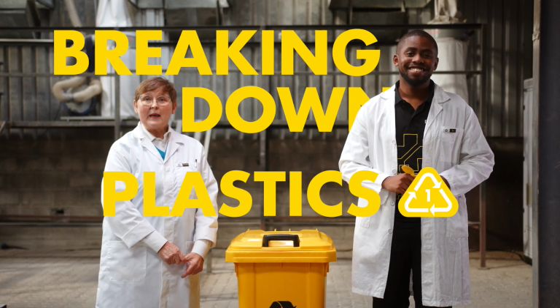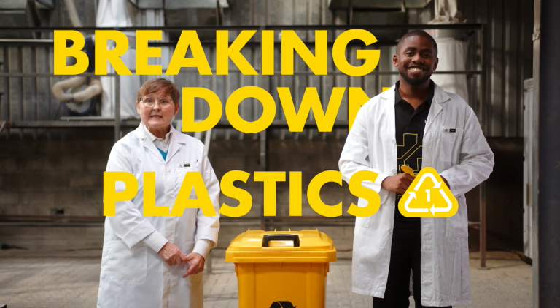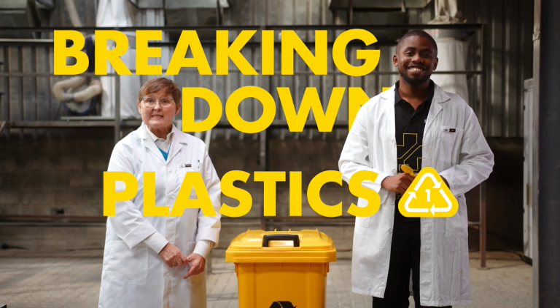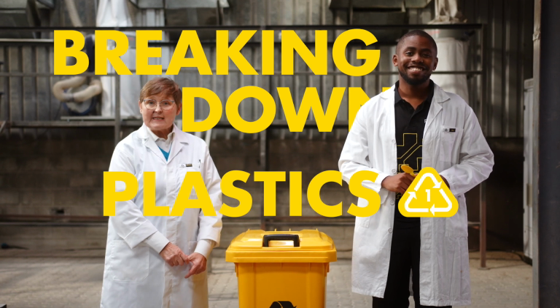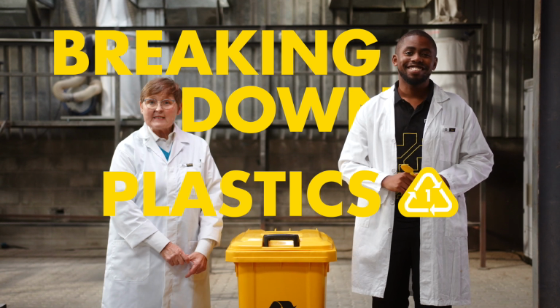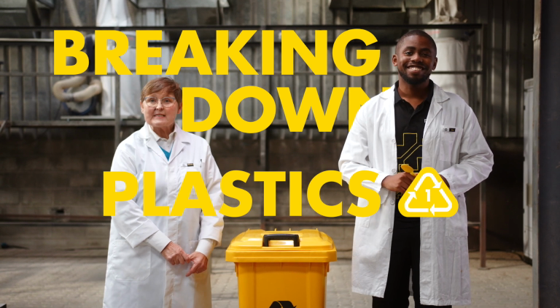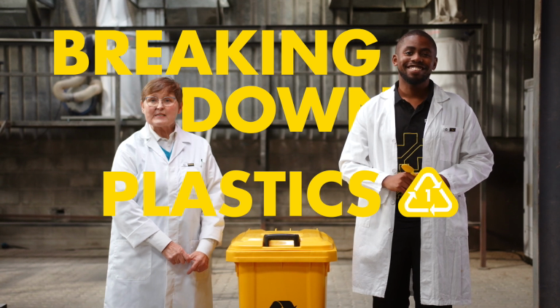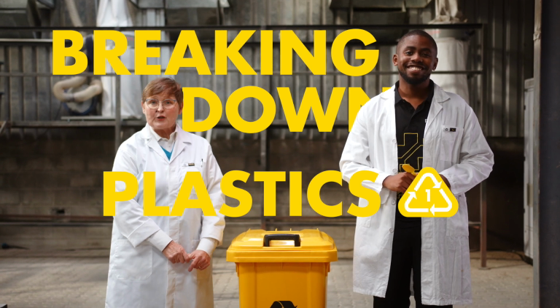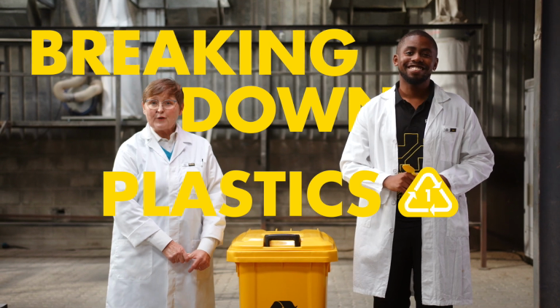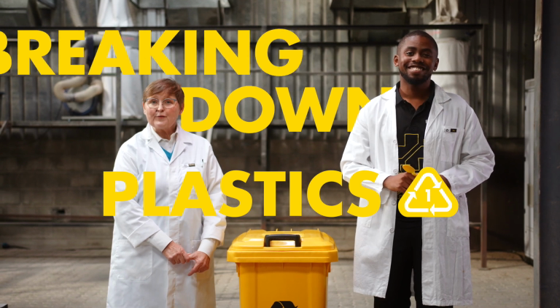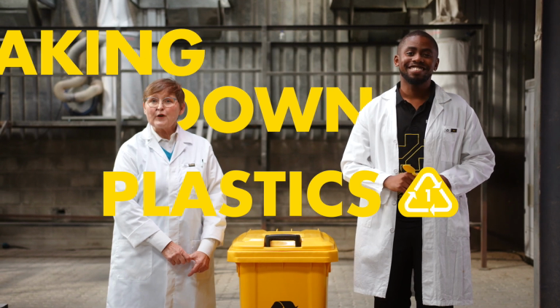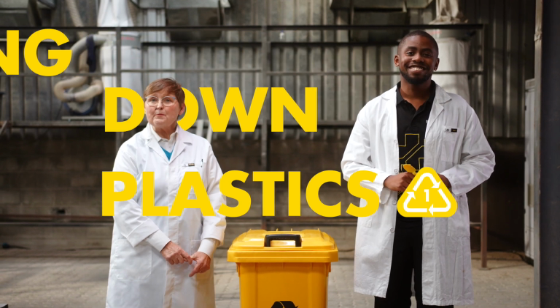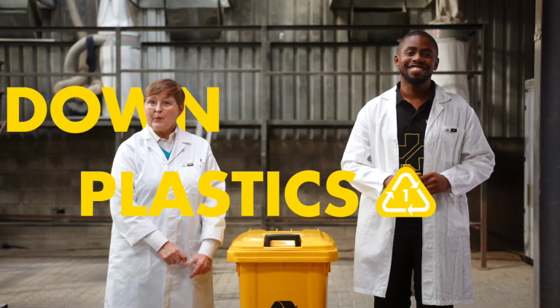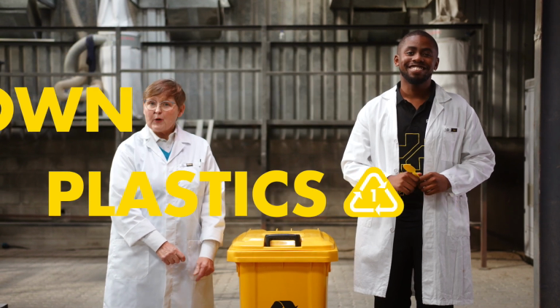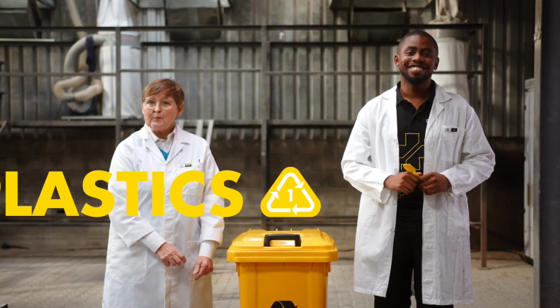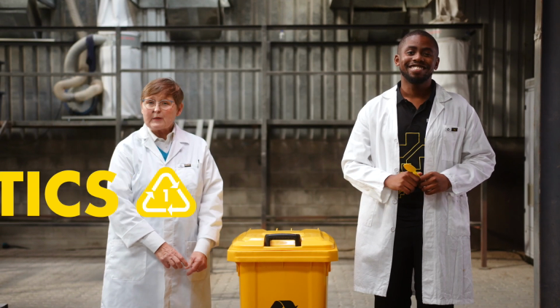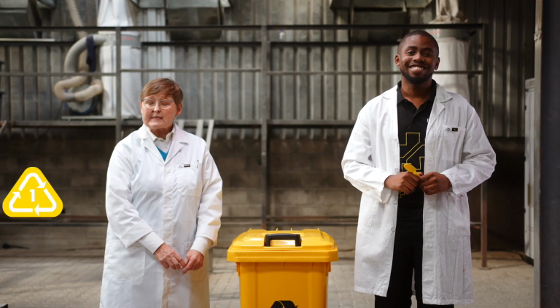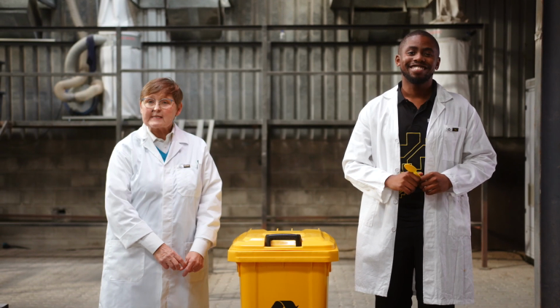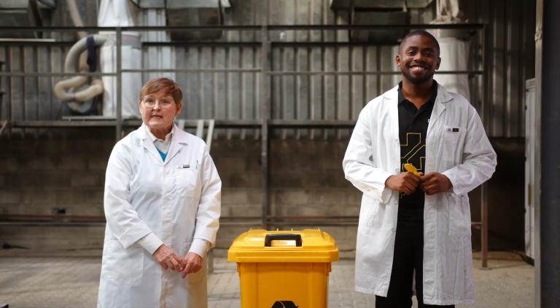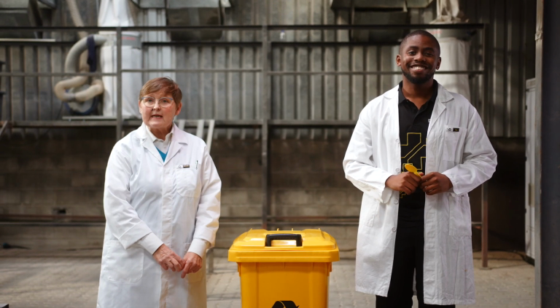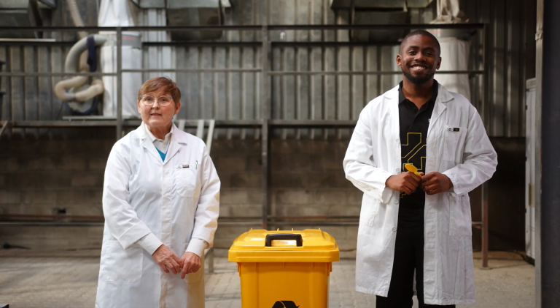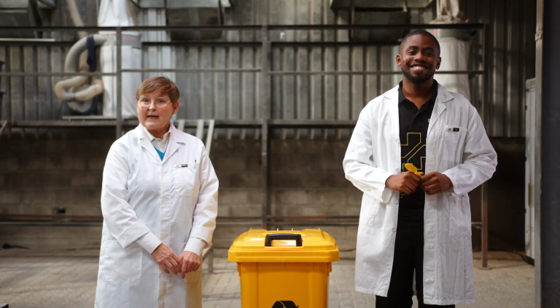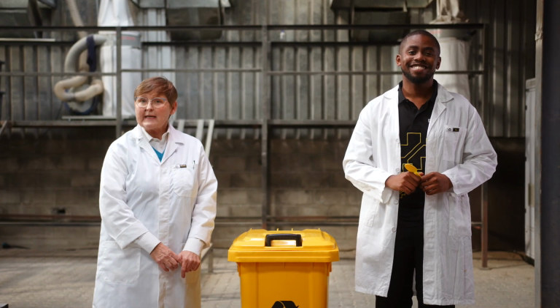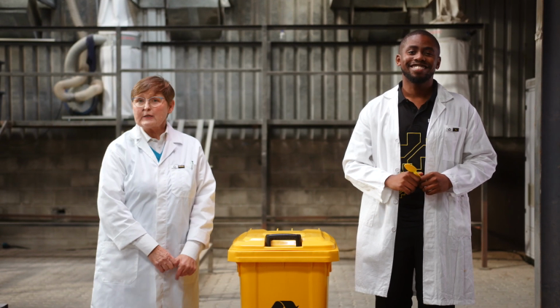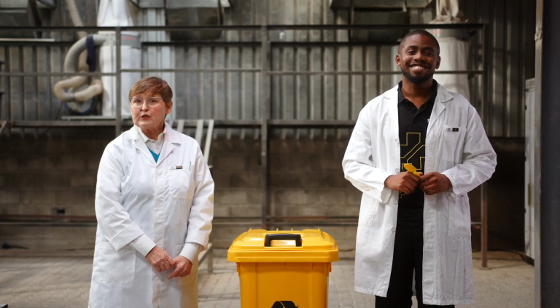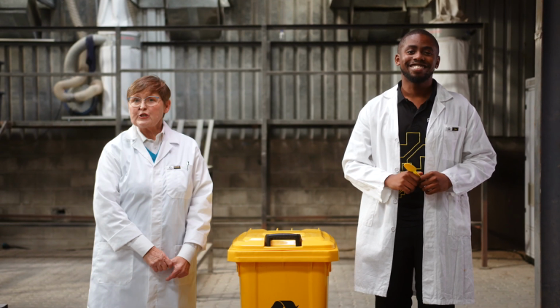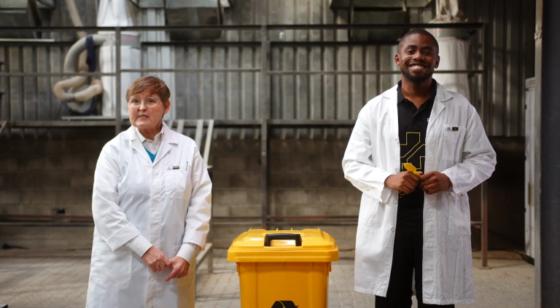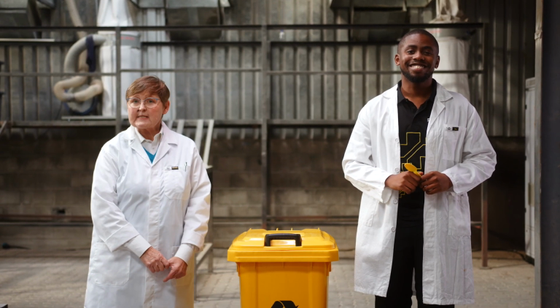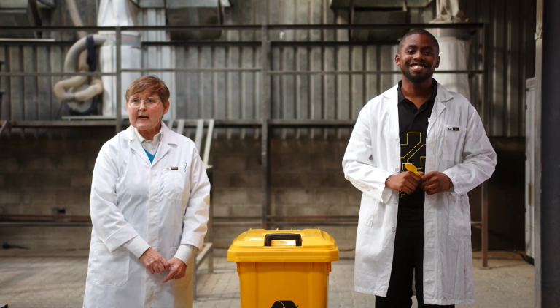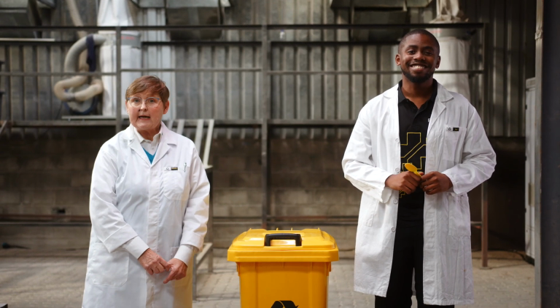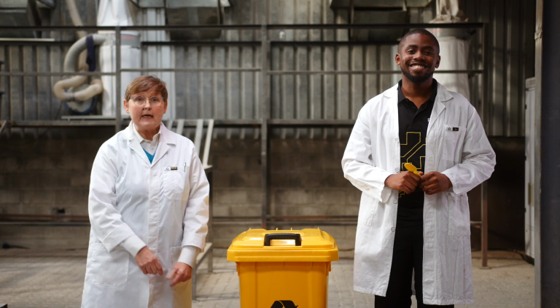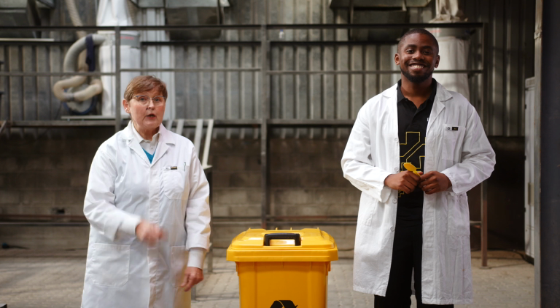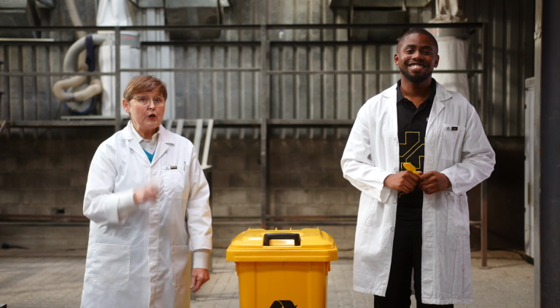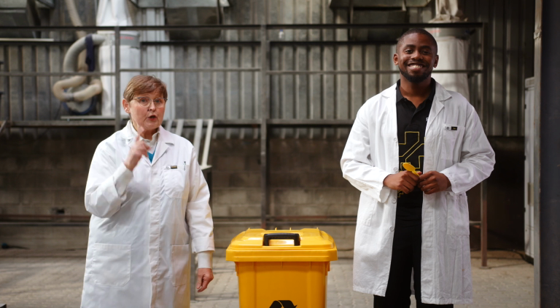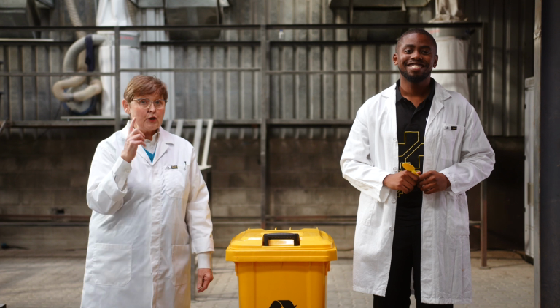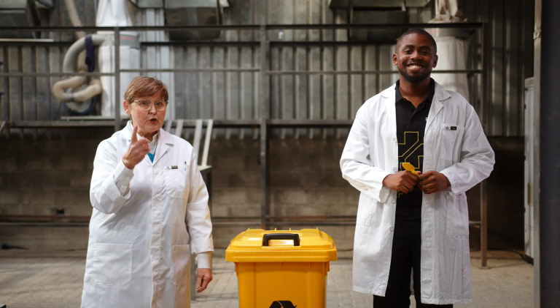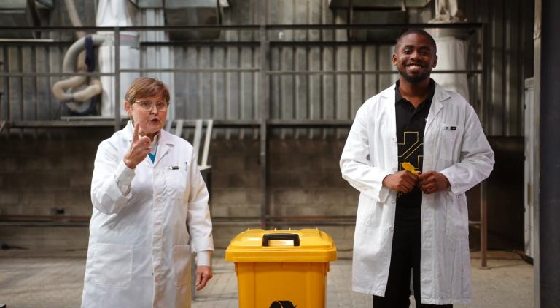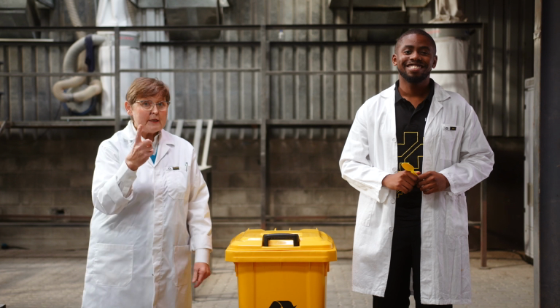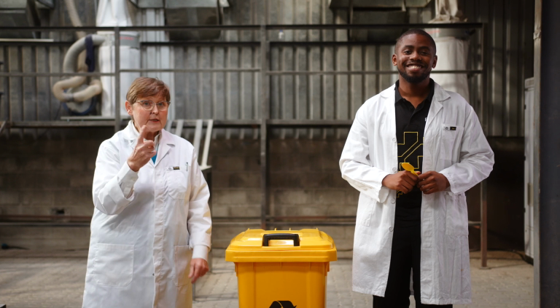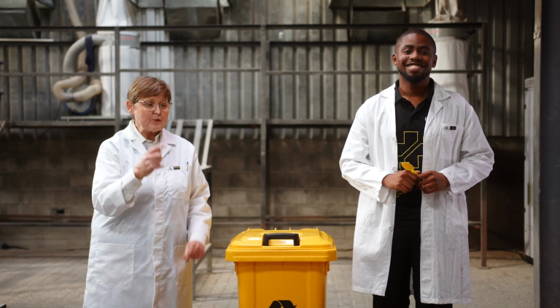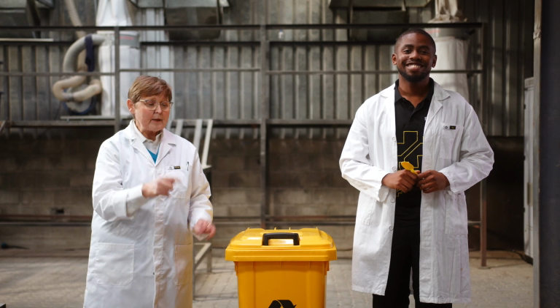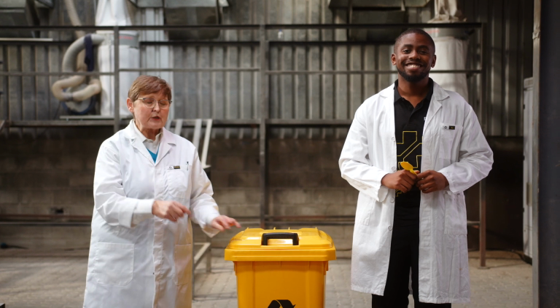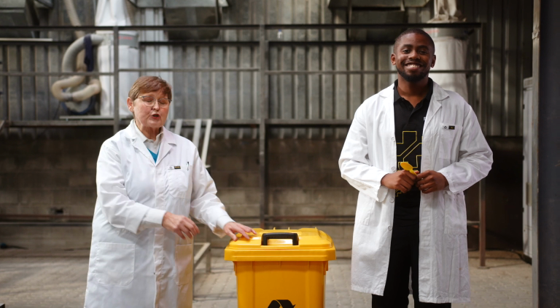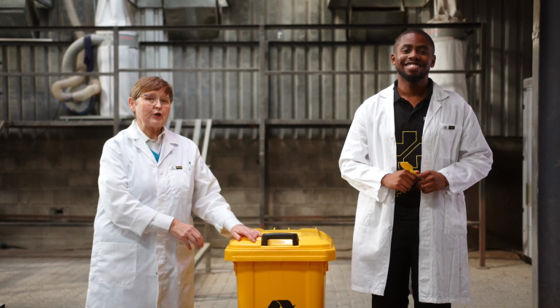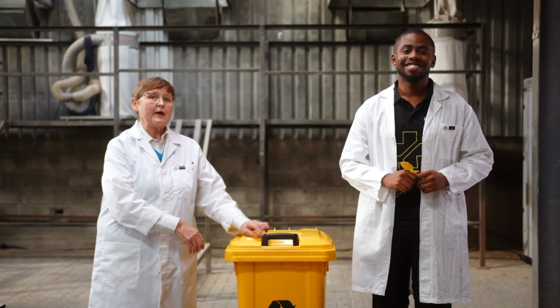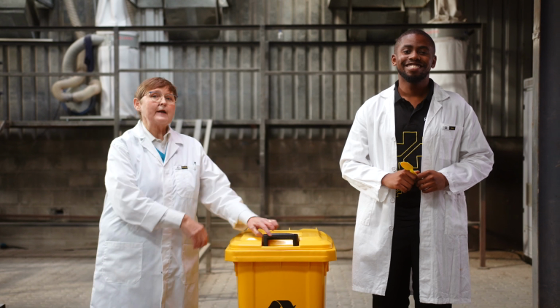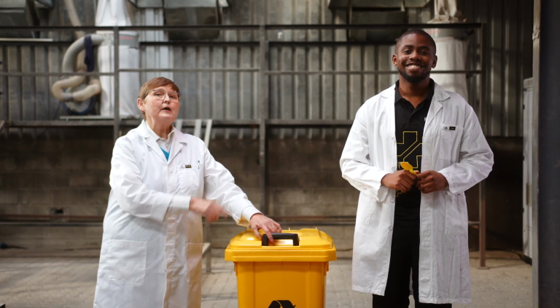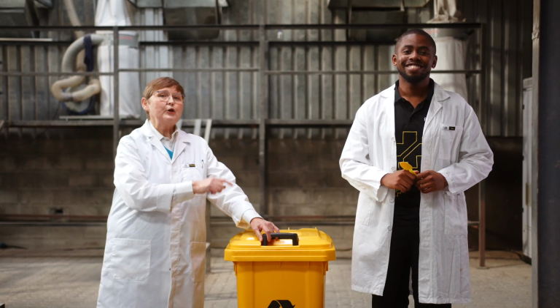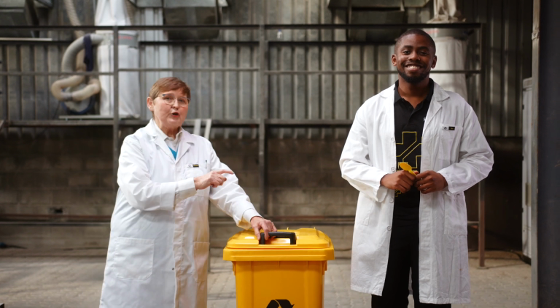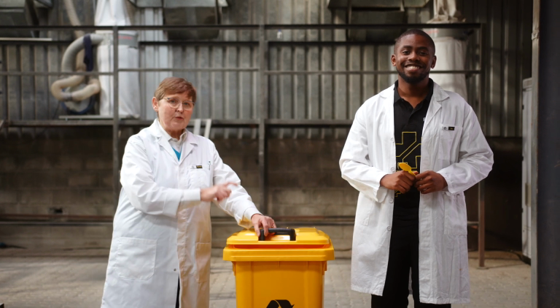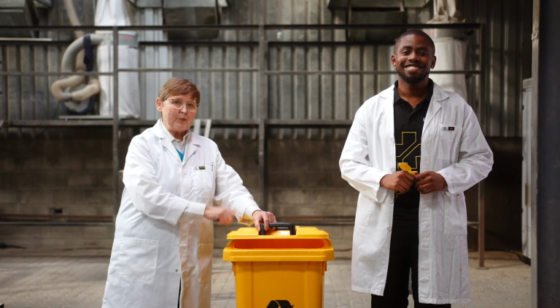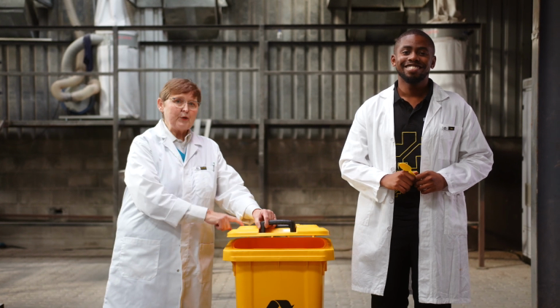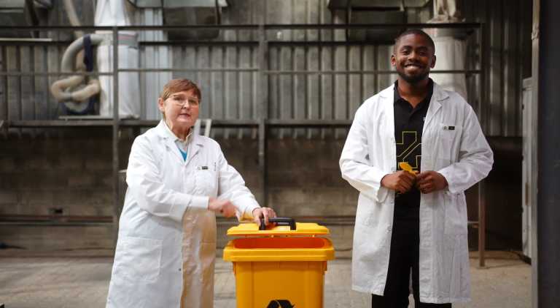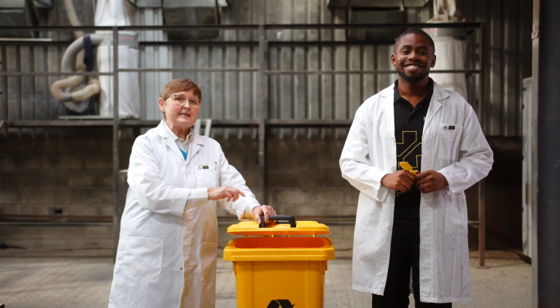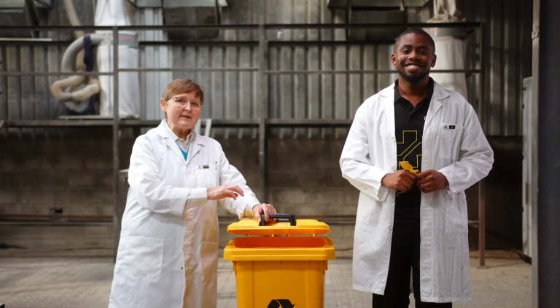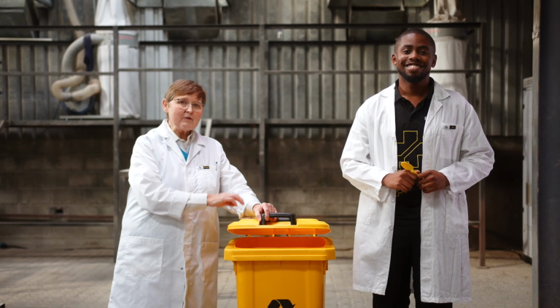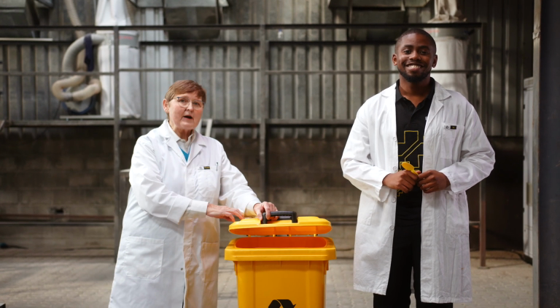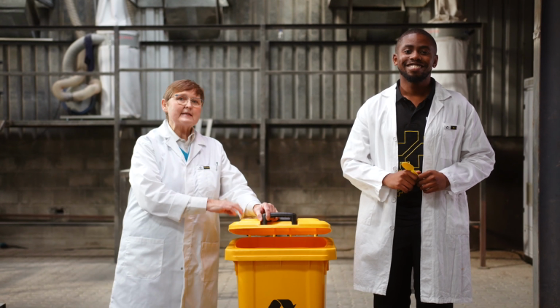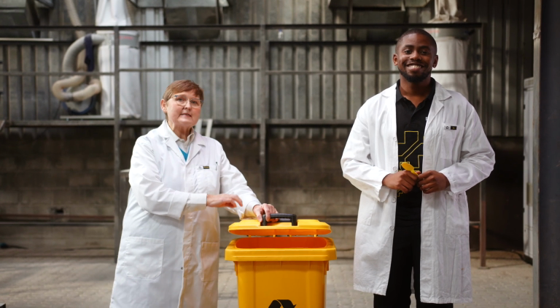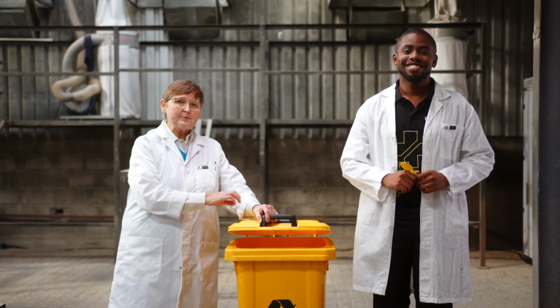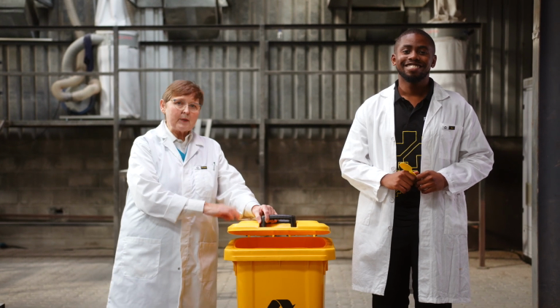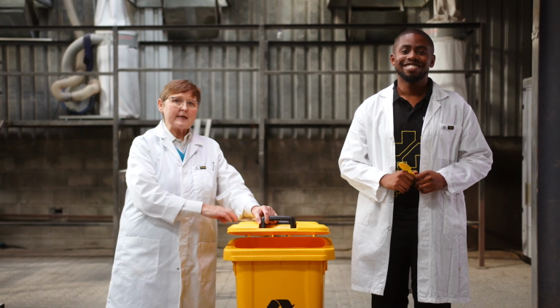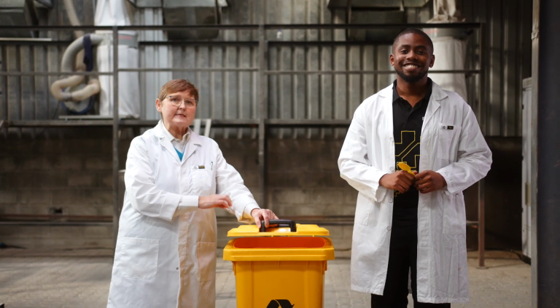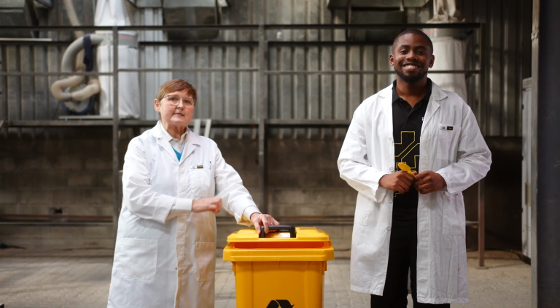Plastics serve a purpose. They're here to stay. You need to make sure you put it in the right place.